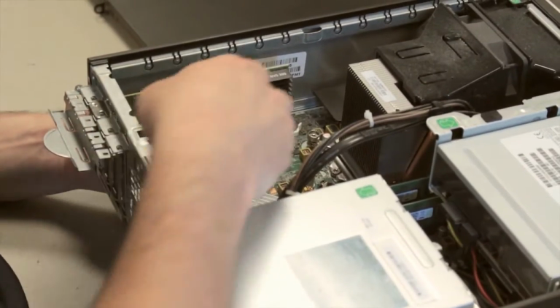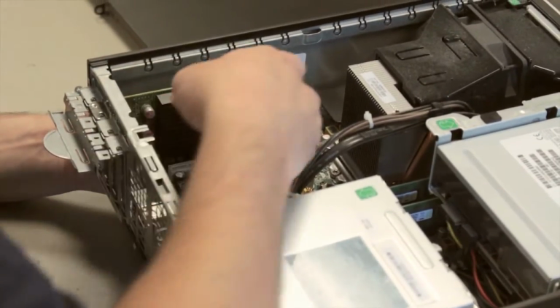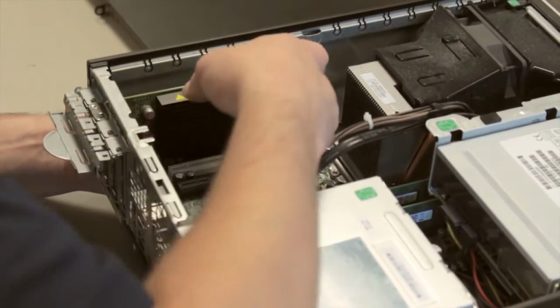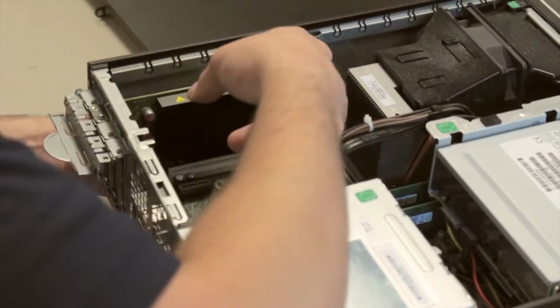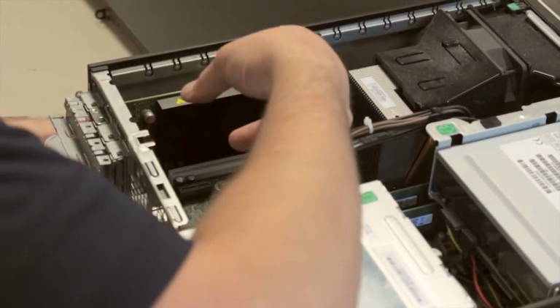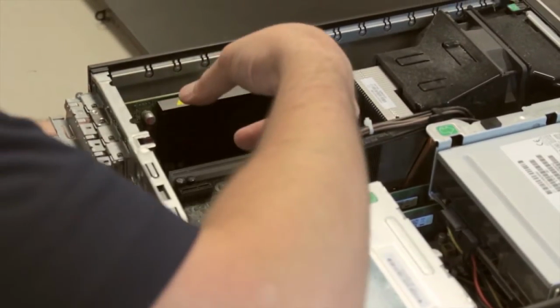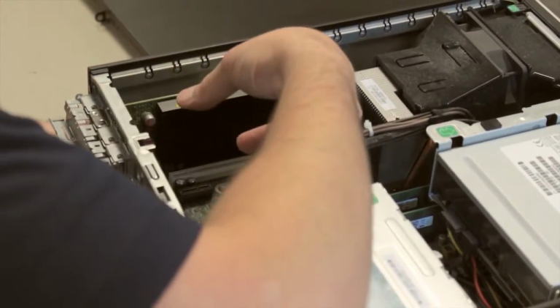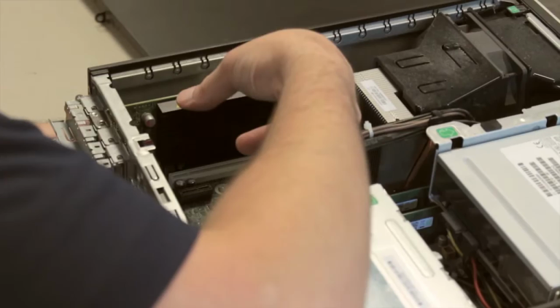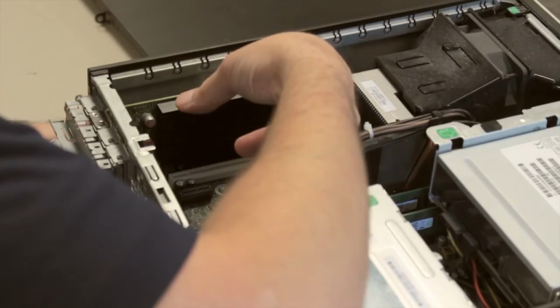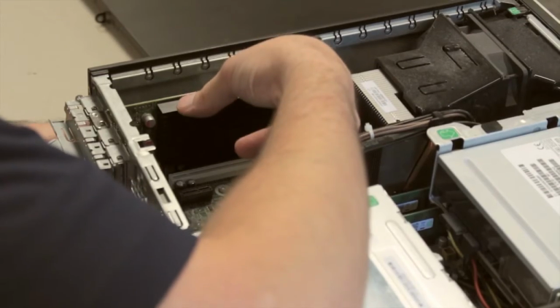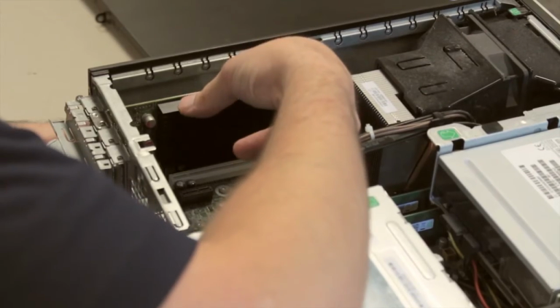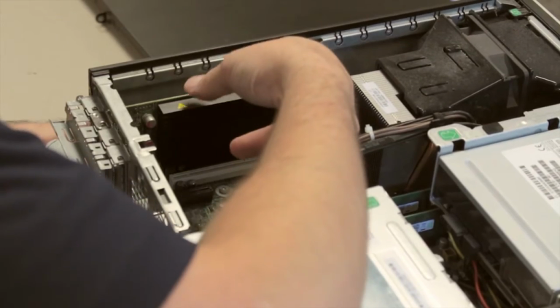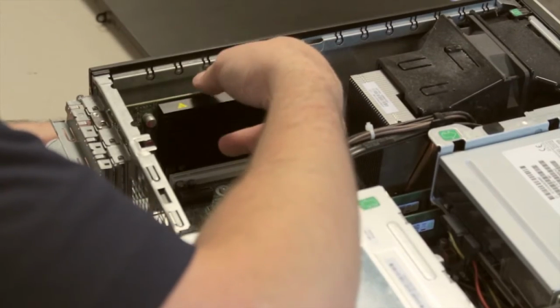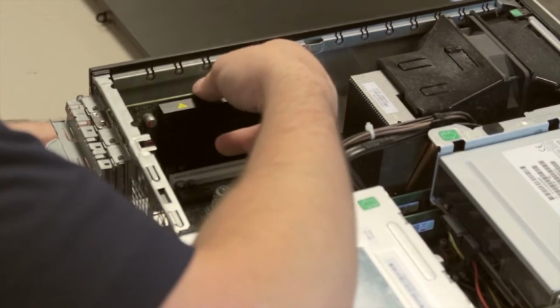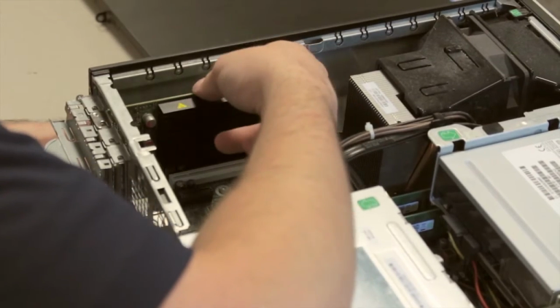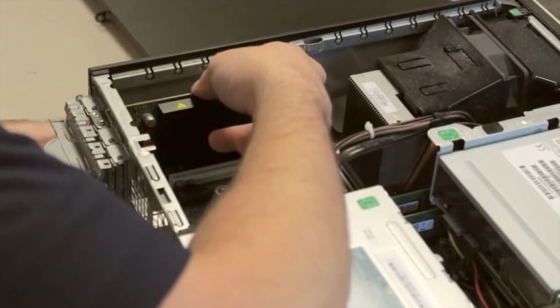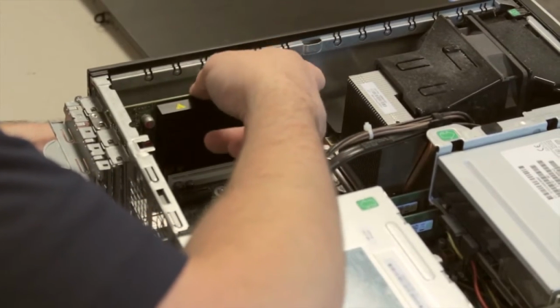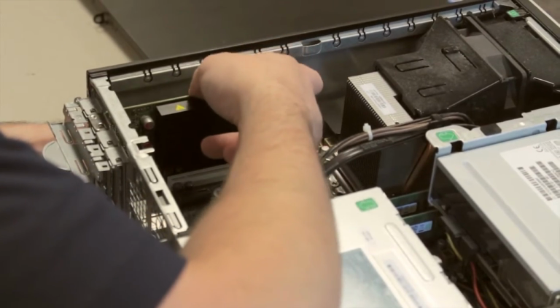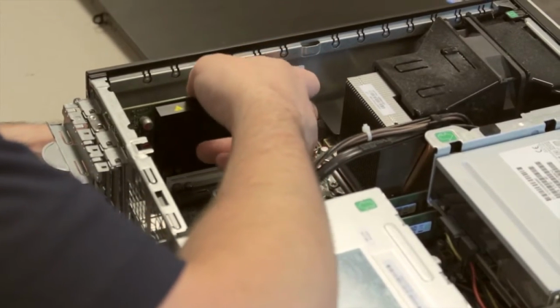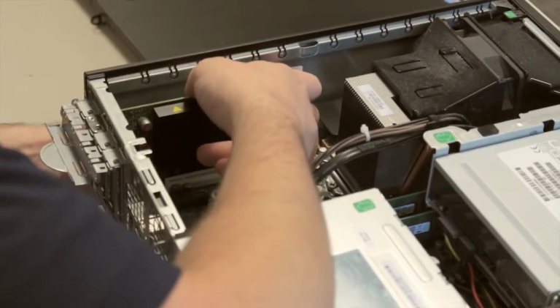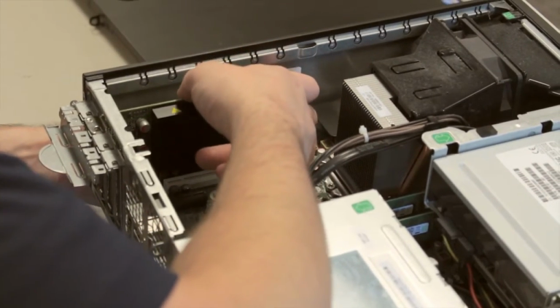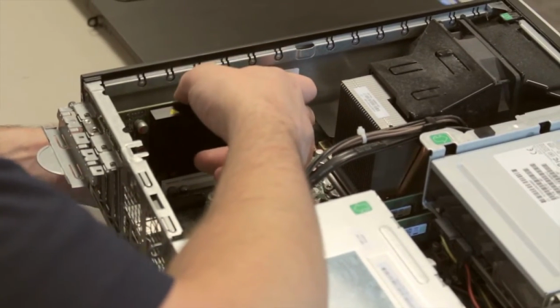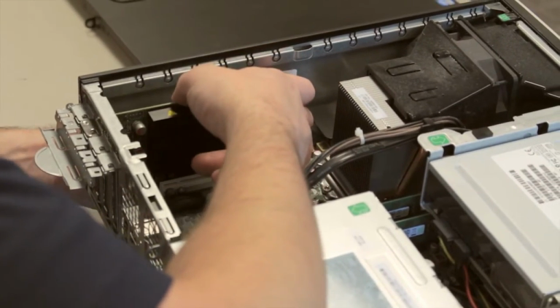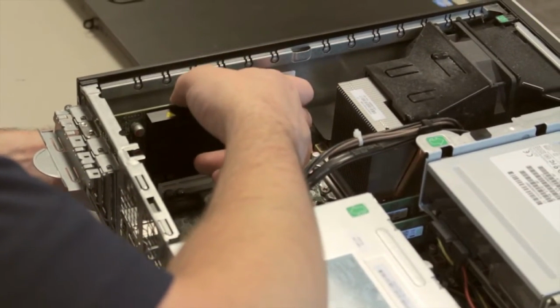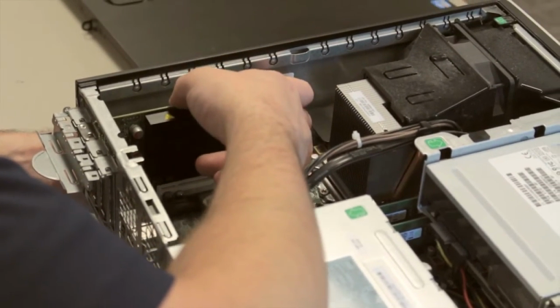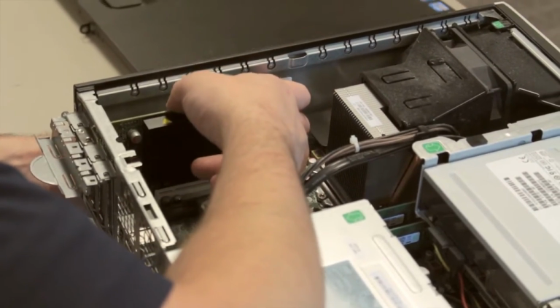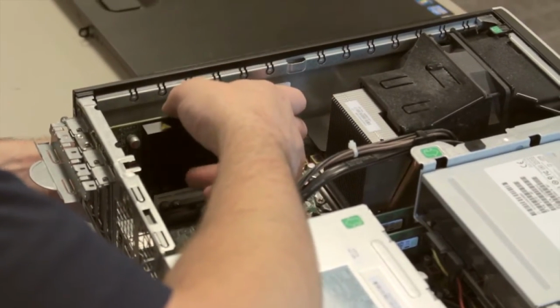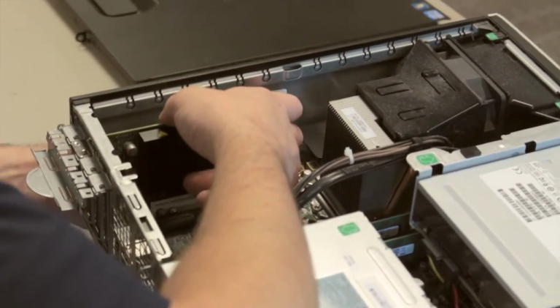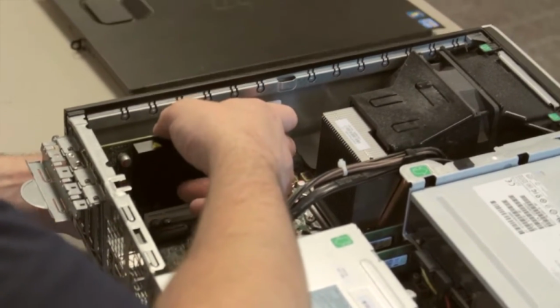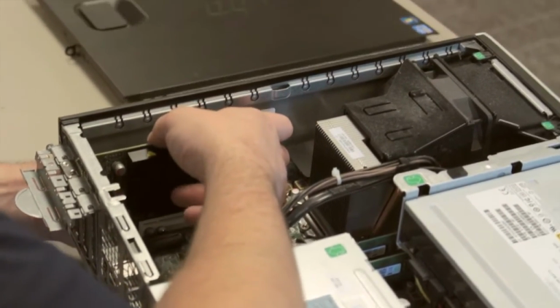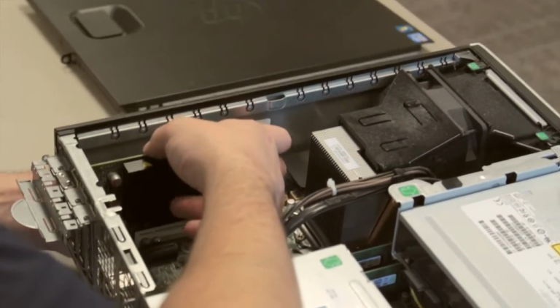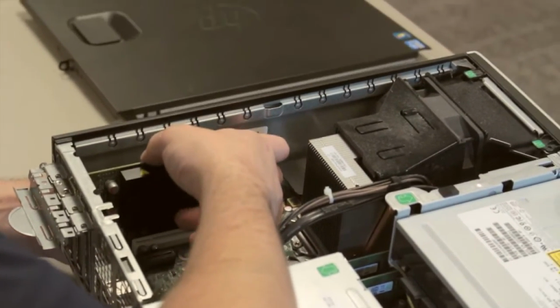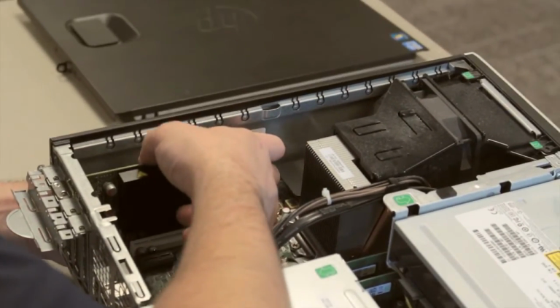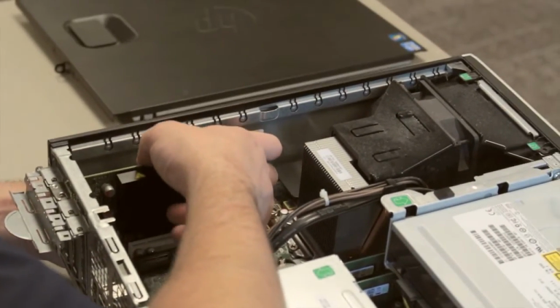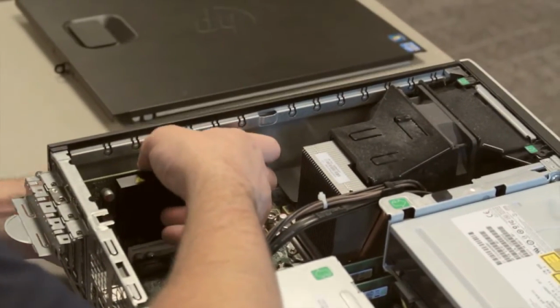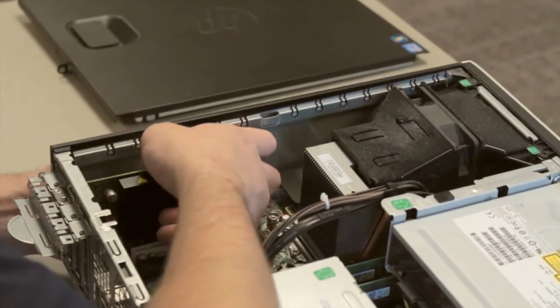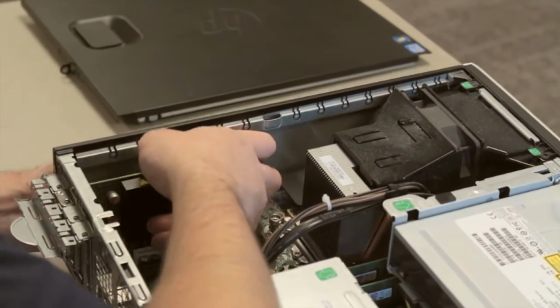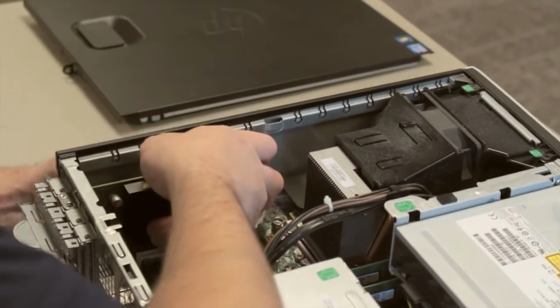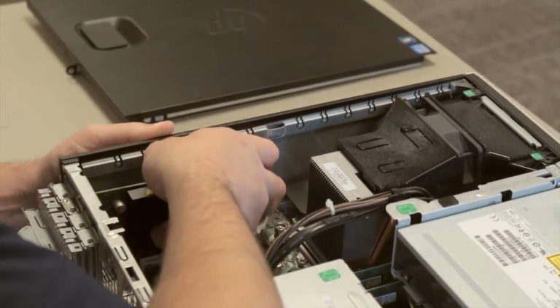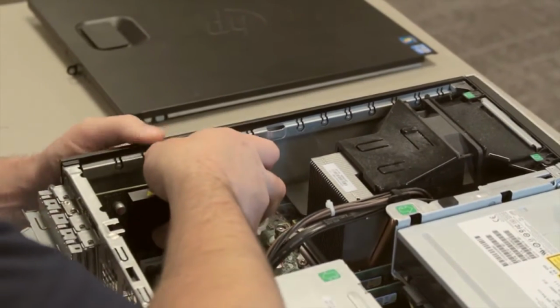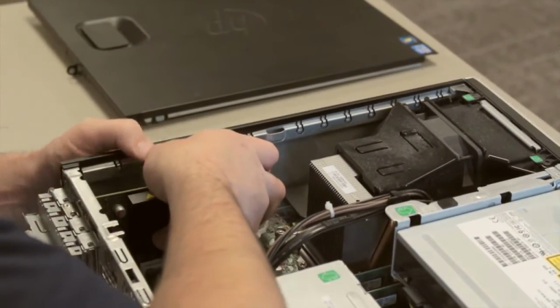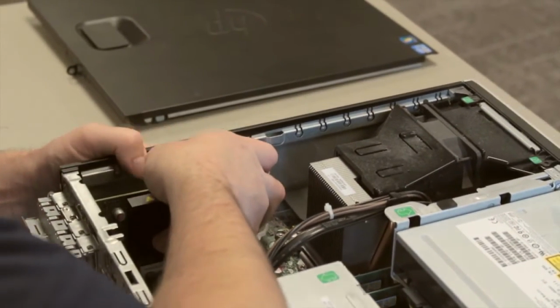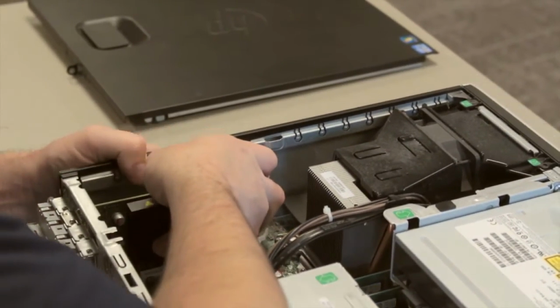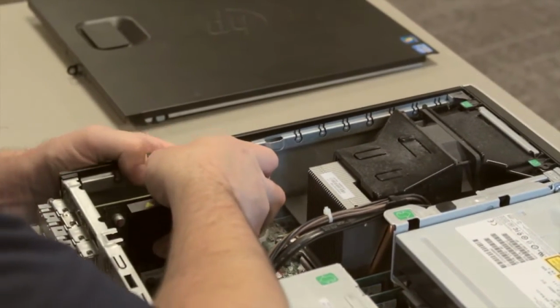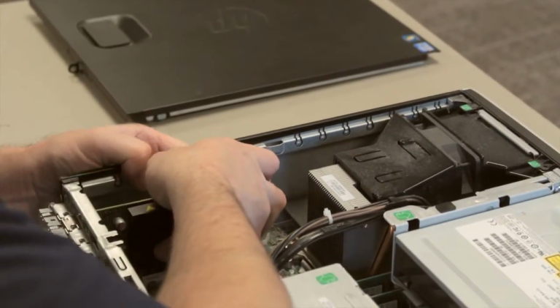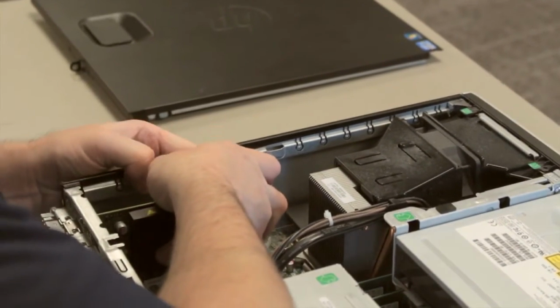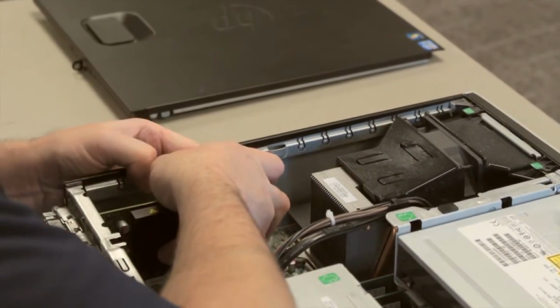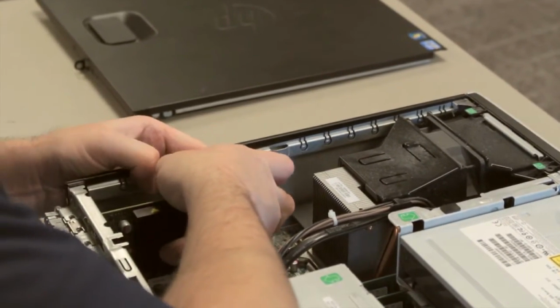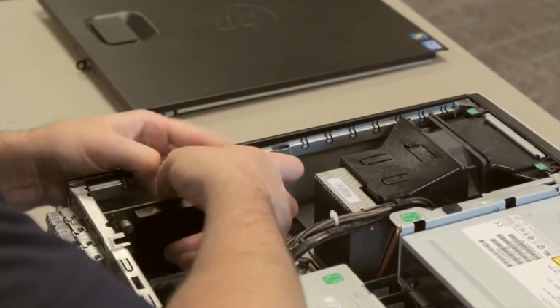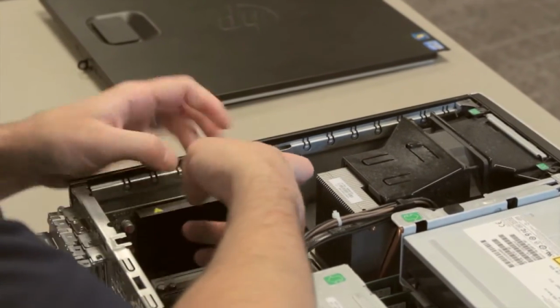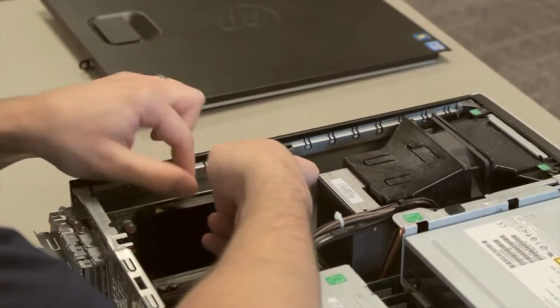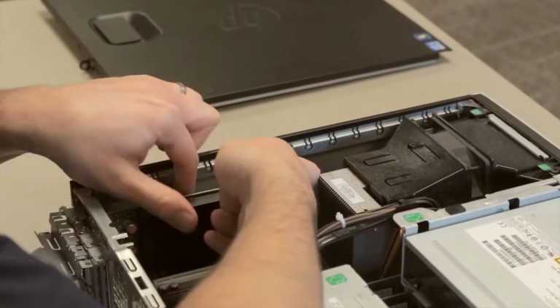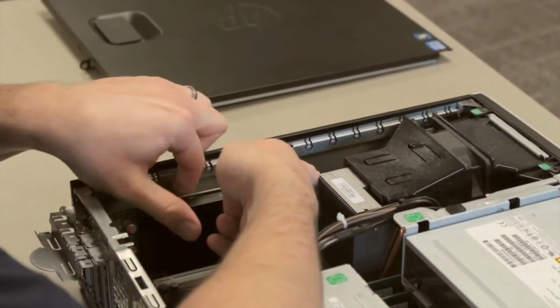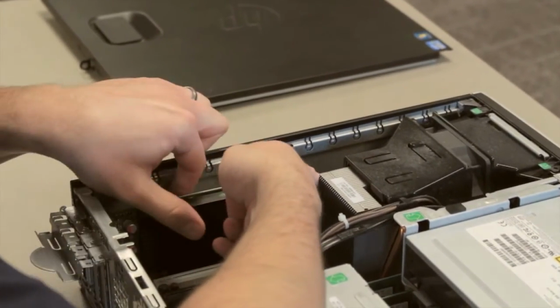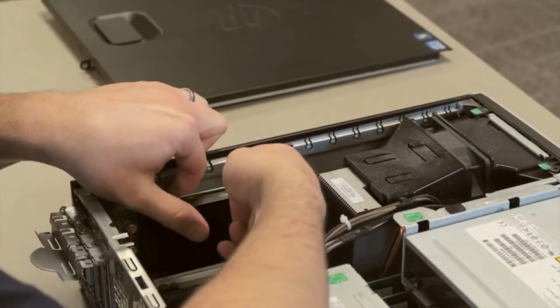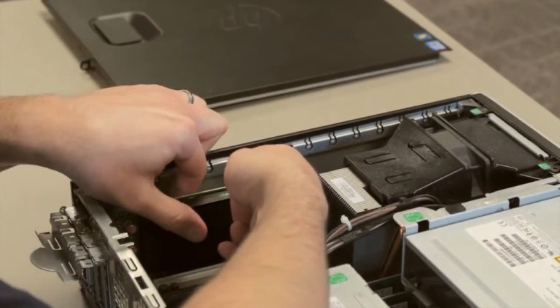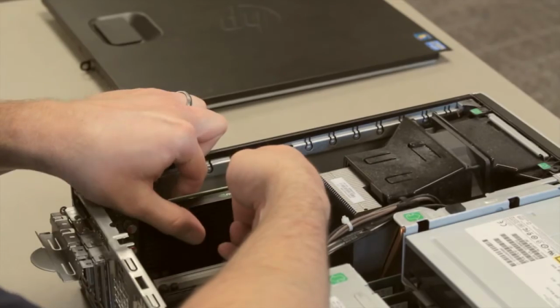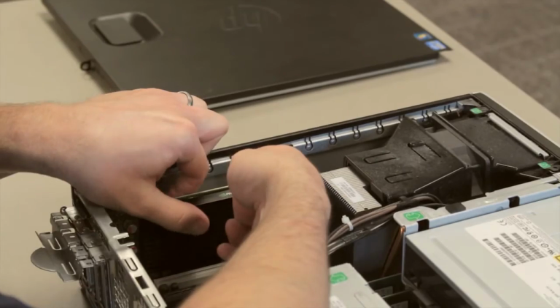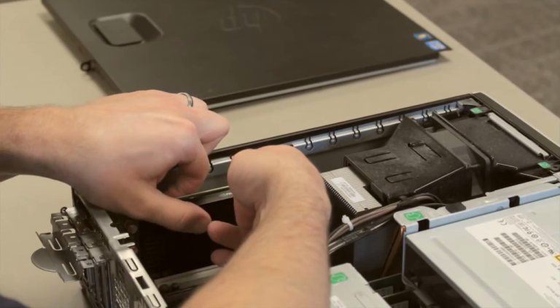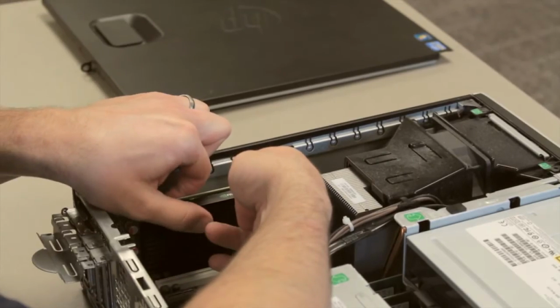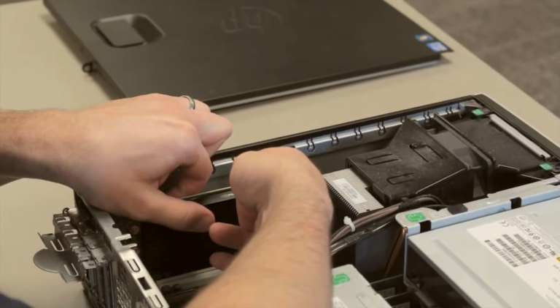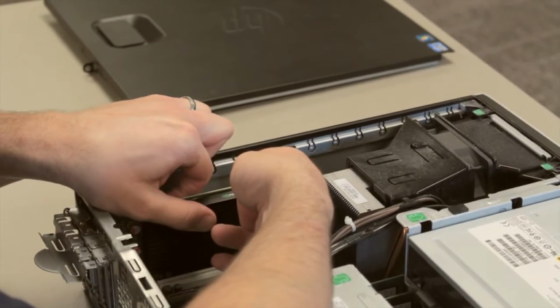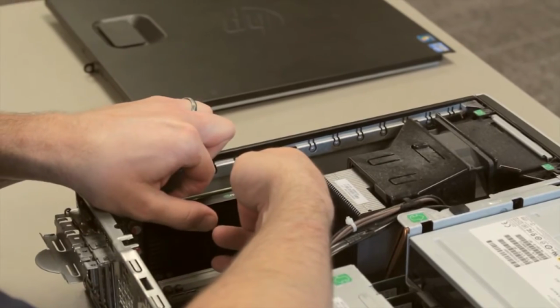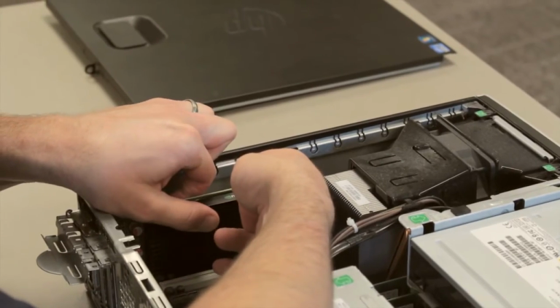There is a black tab on the graphics card that you'll need to push to the side to remove the graphics card.